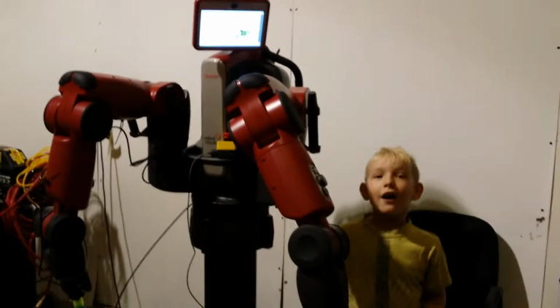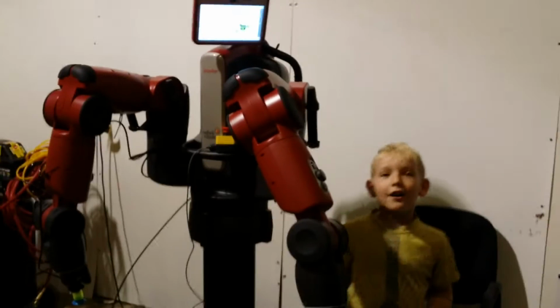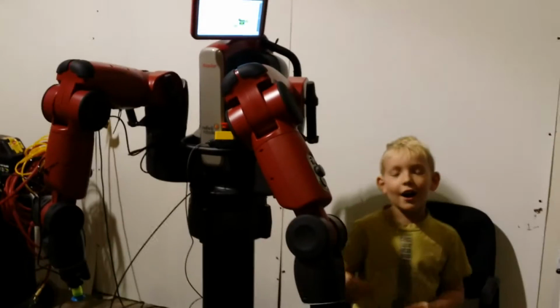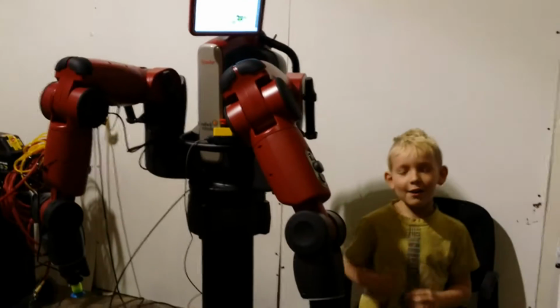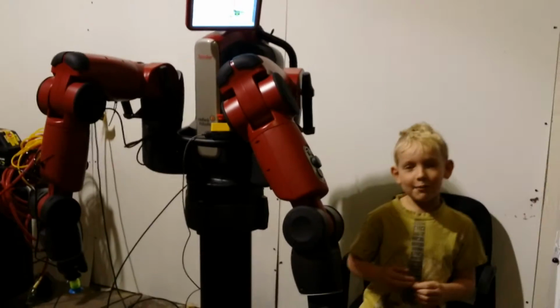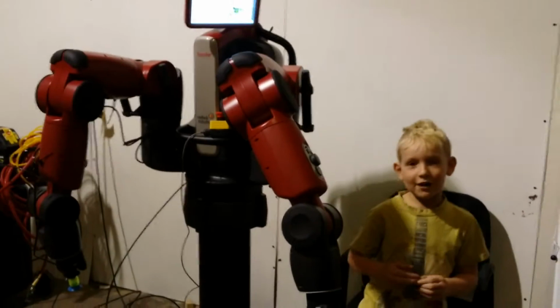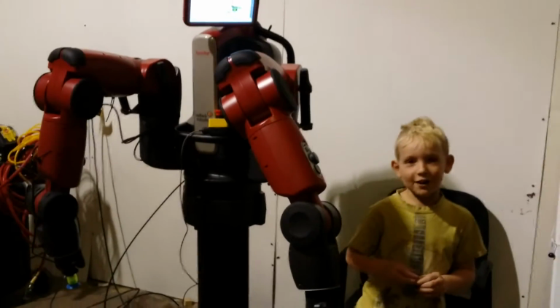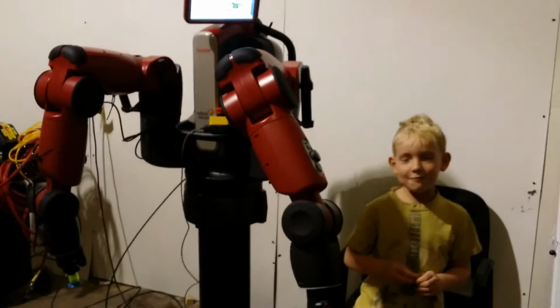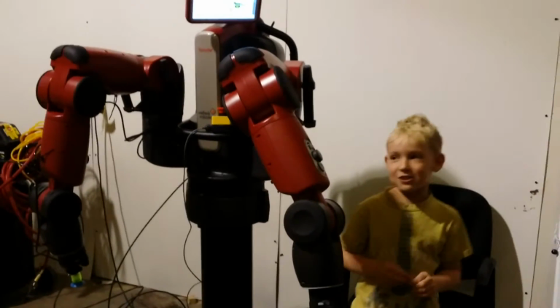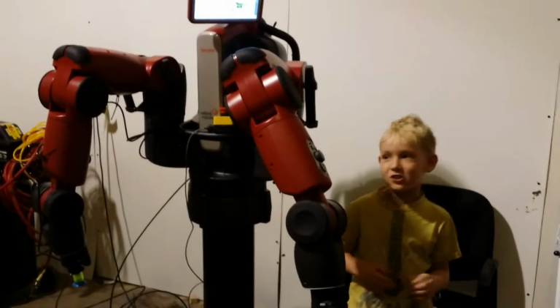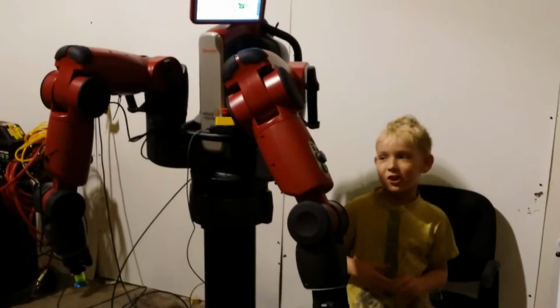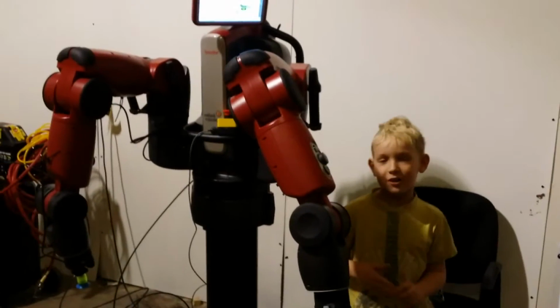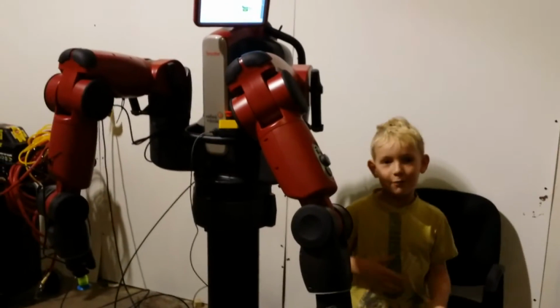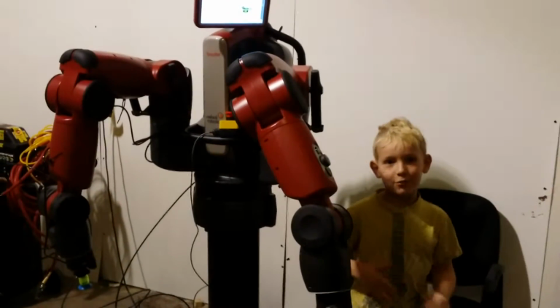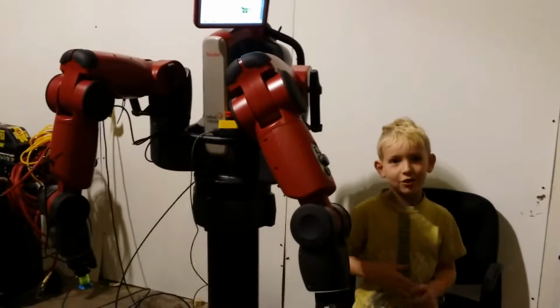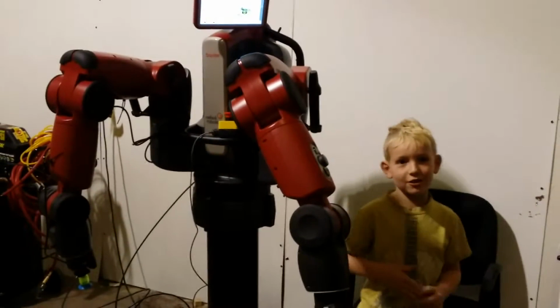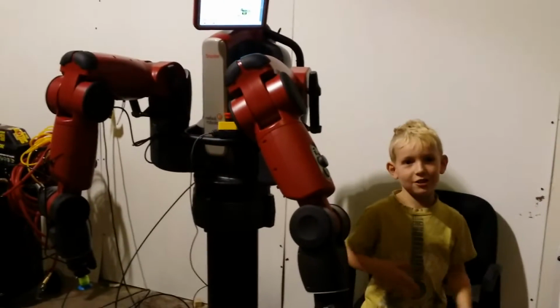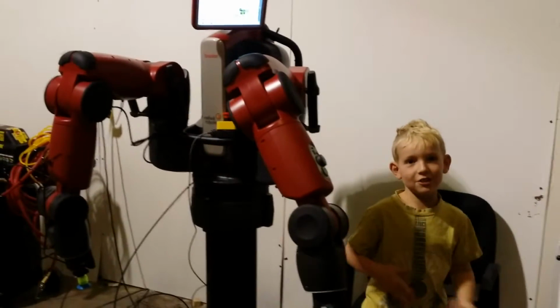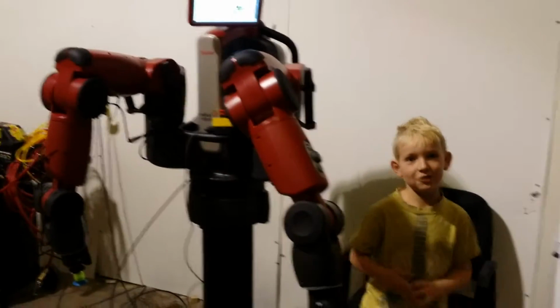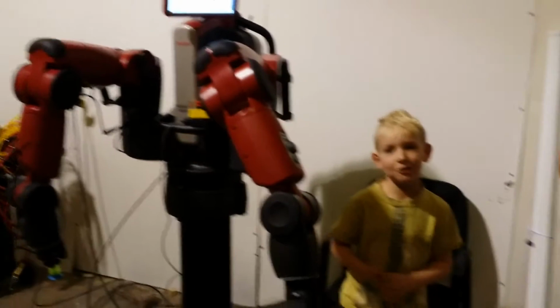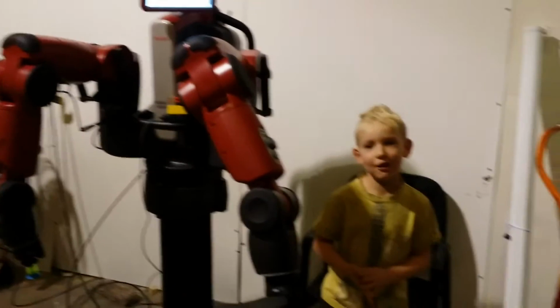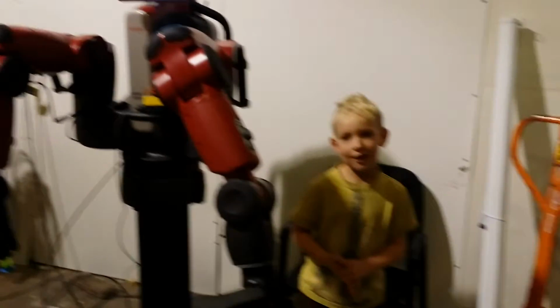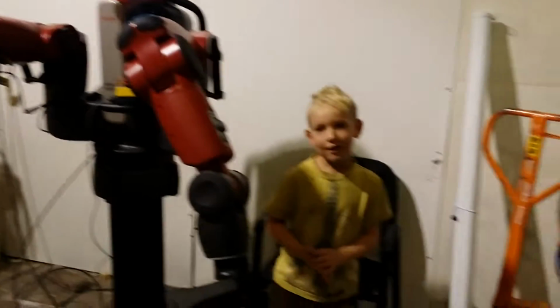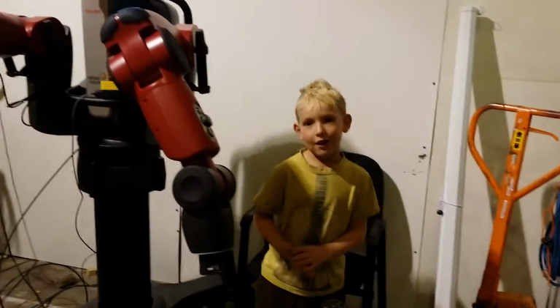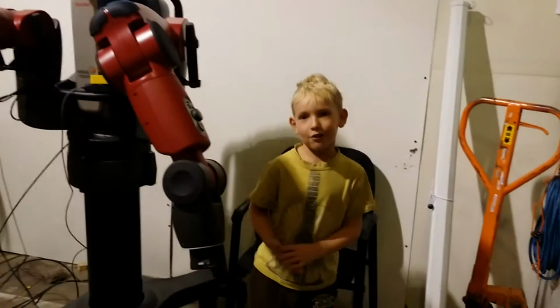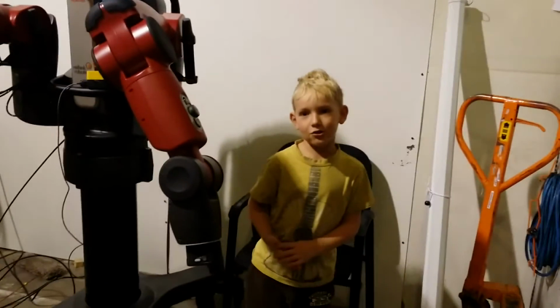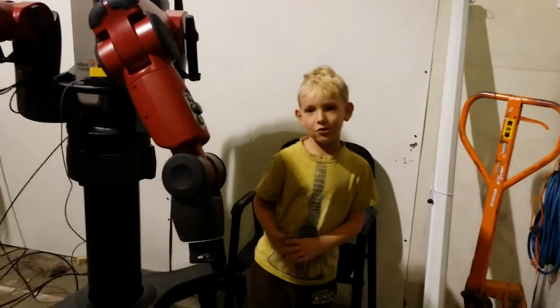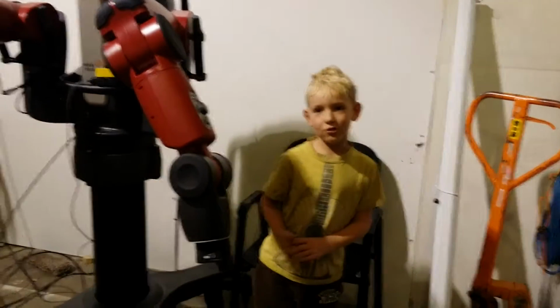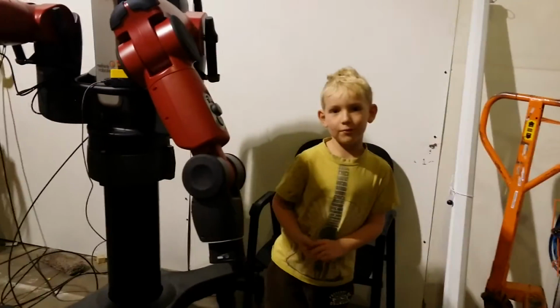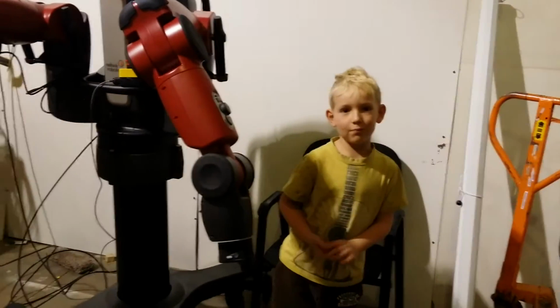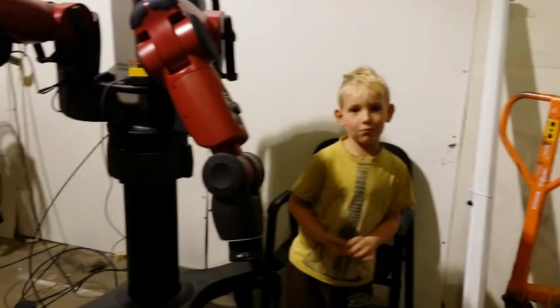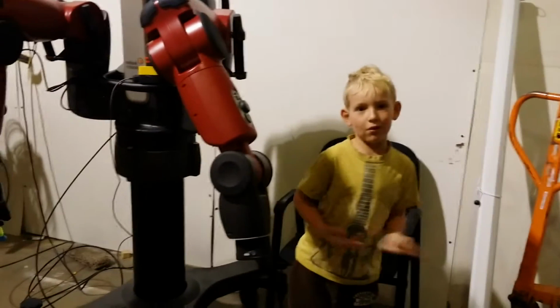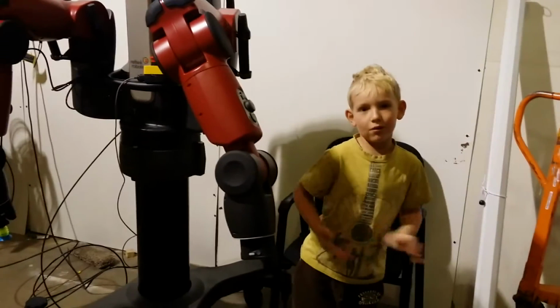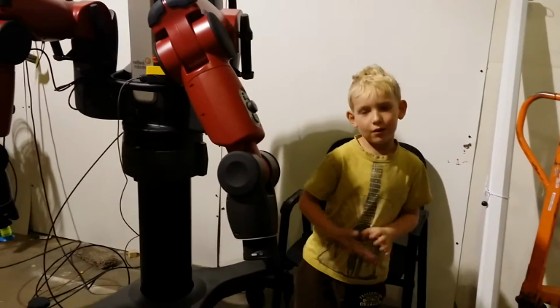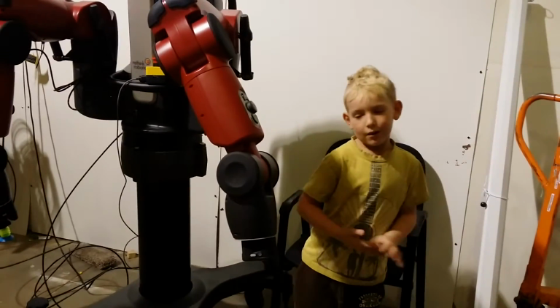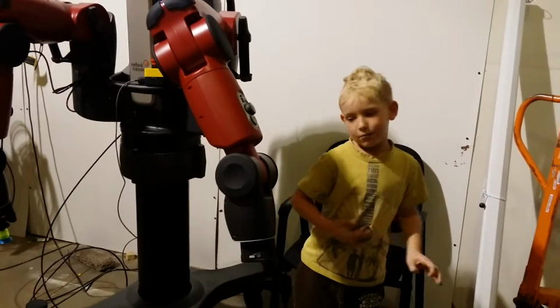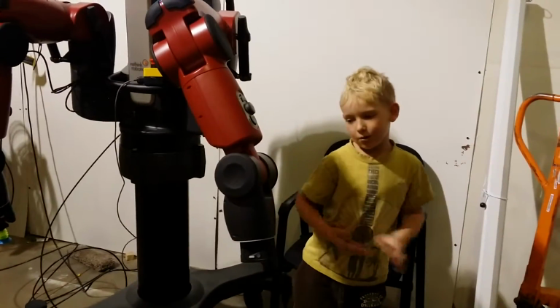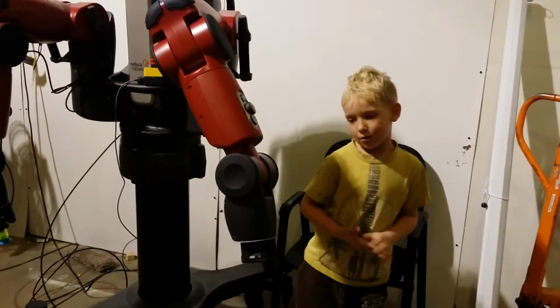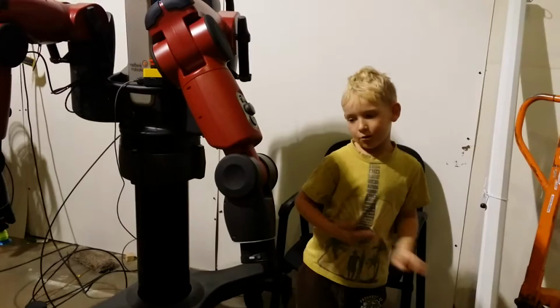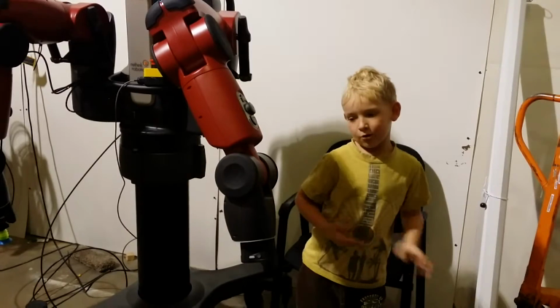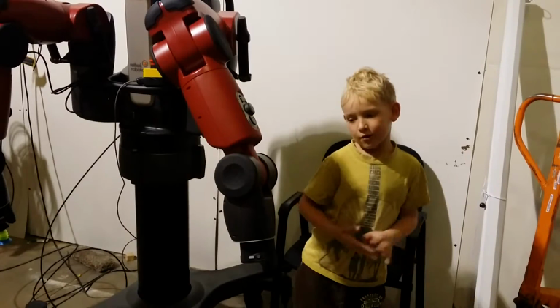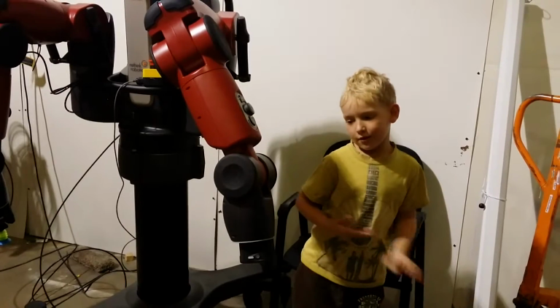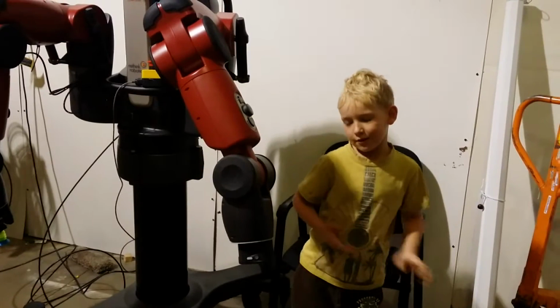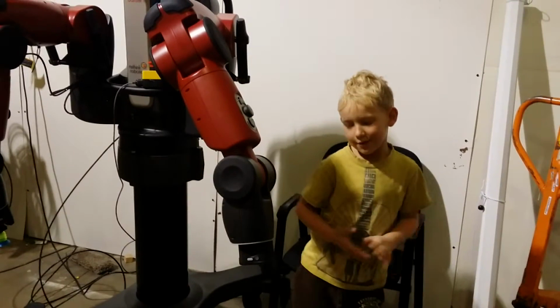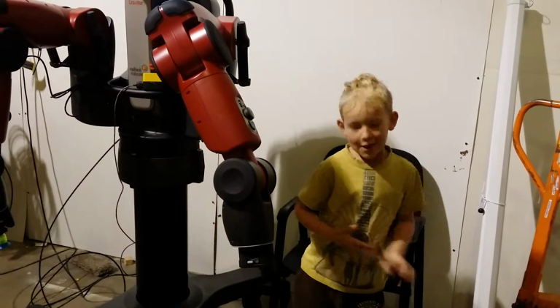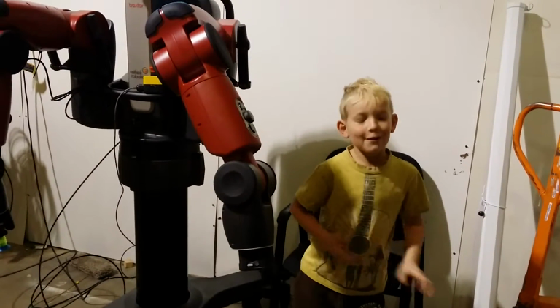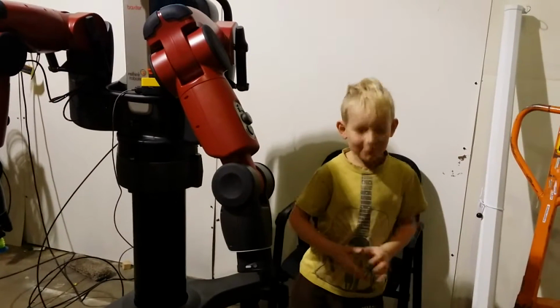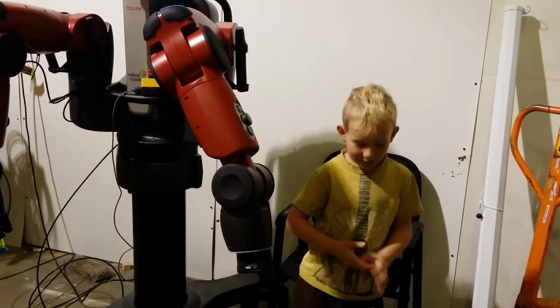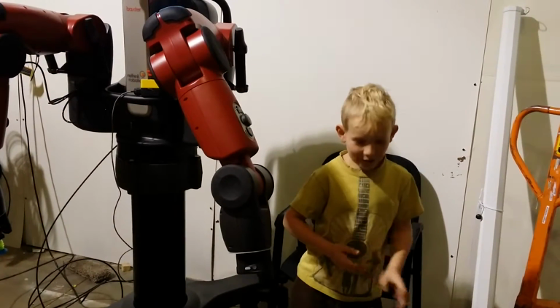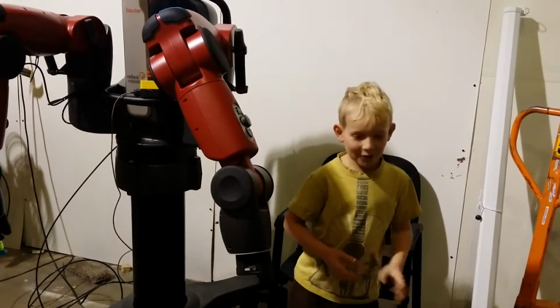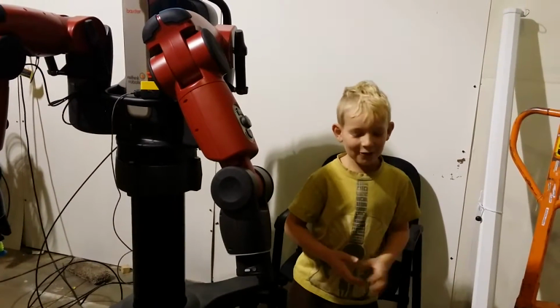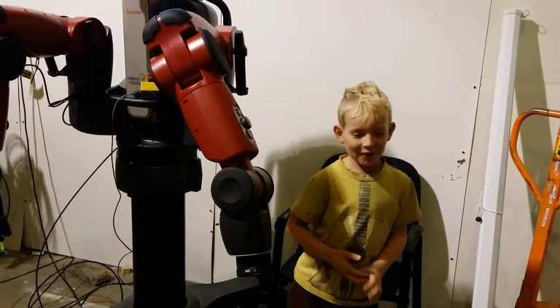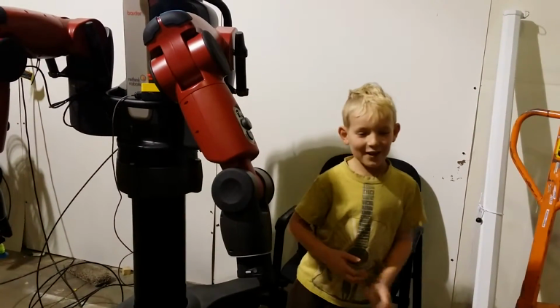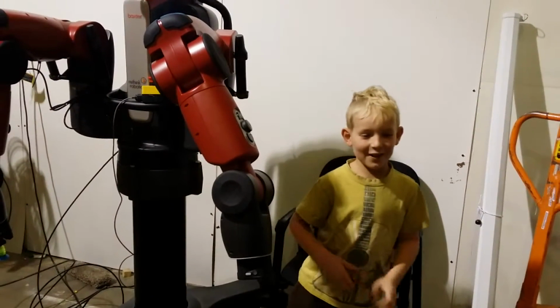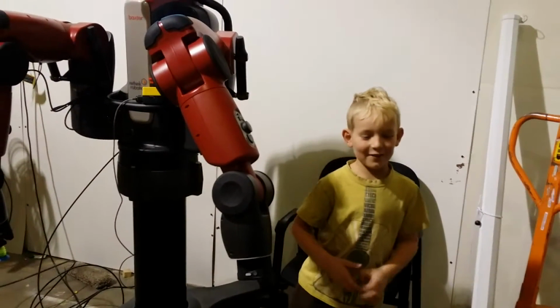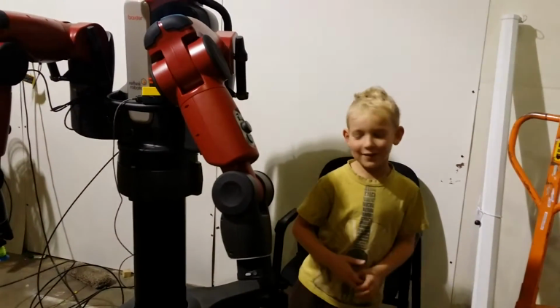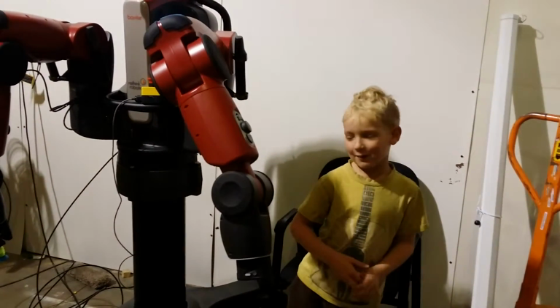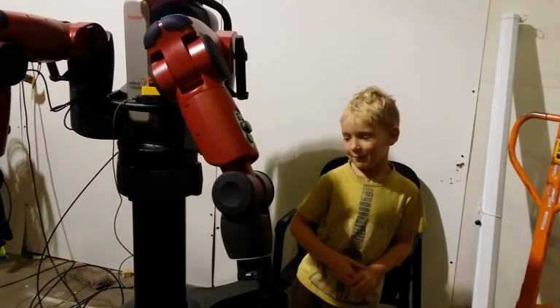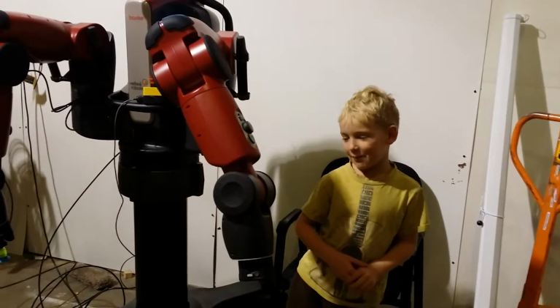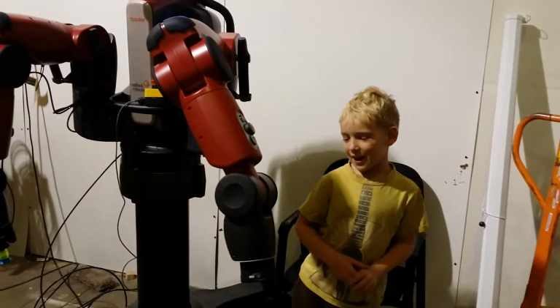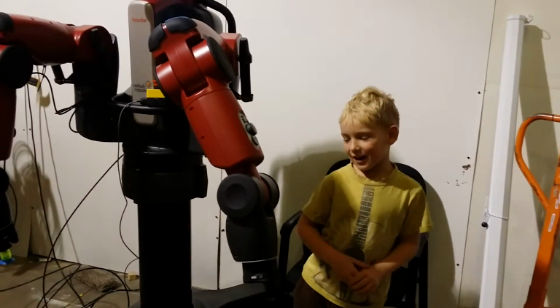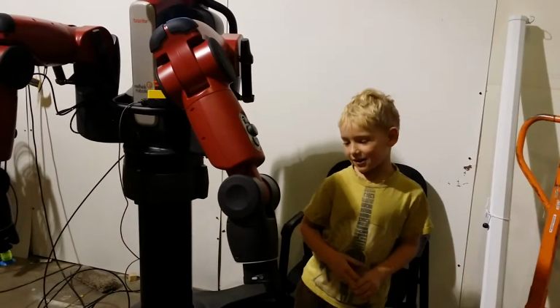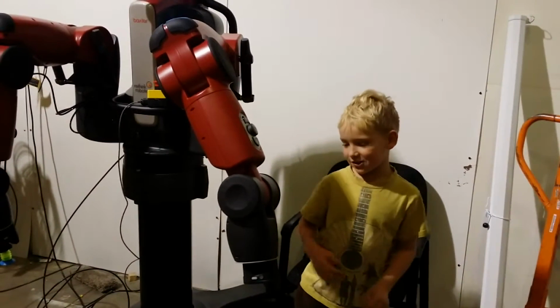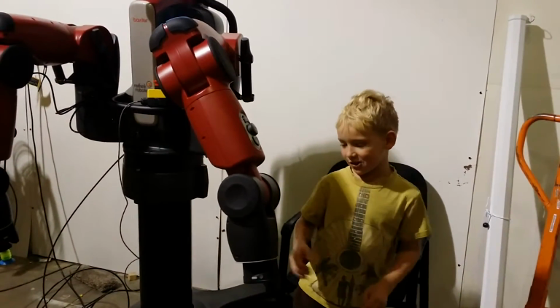Hi, my name is Jer. I'm going to teach you how to program Baxter.